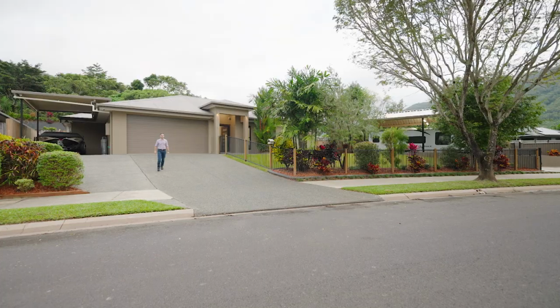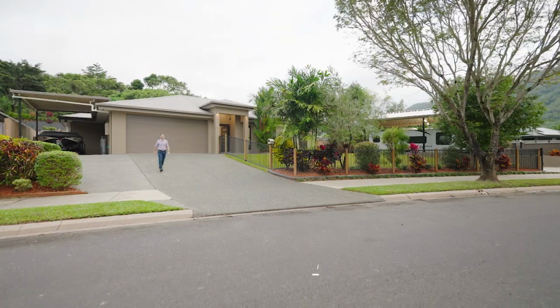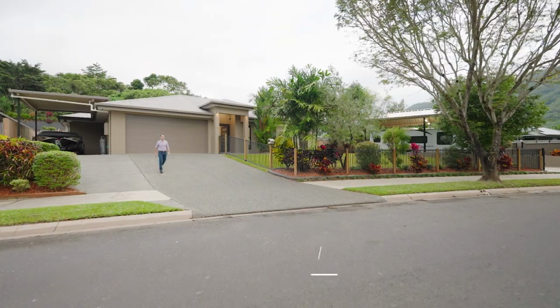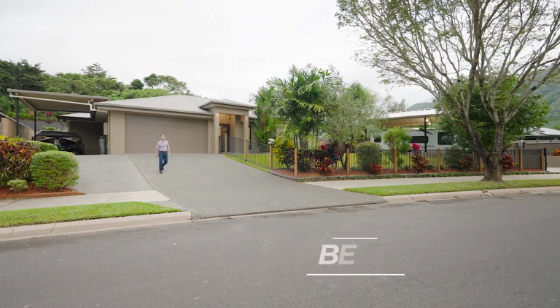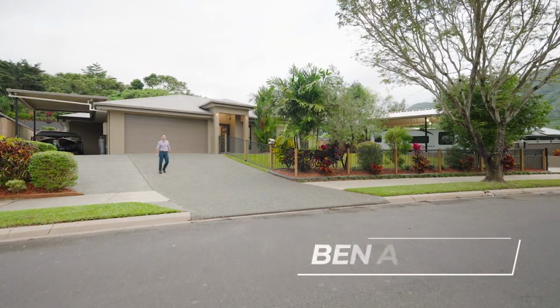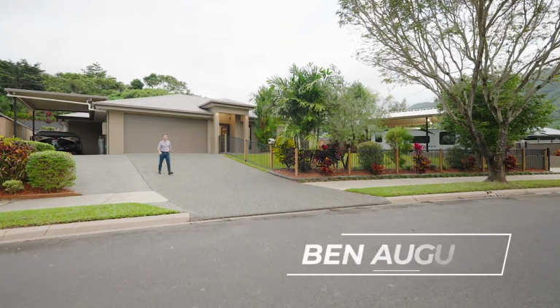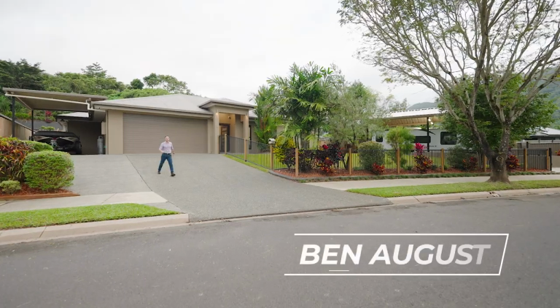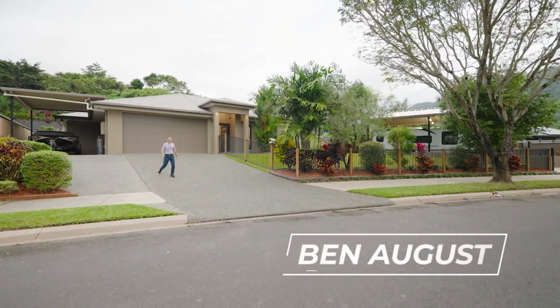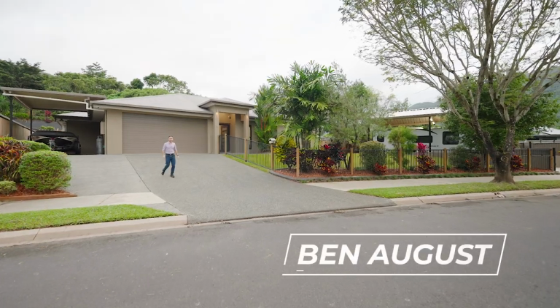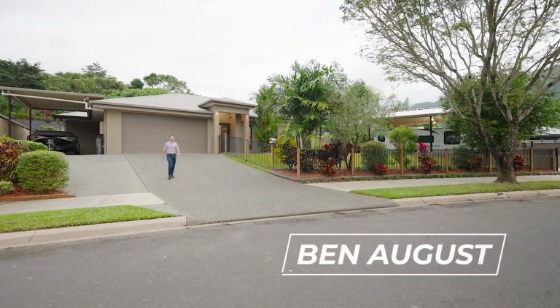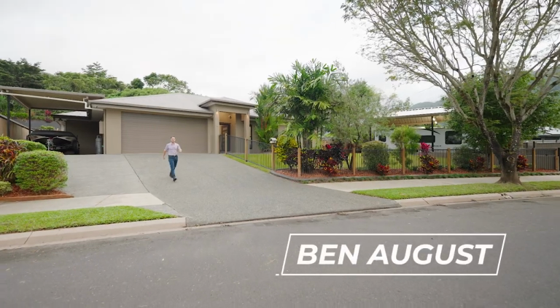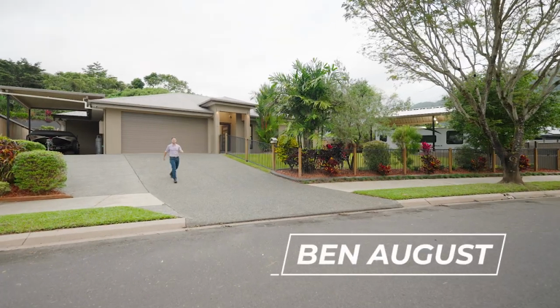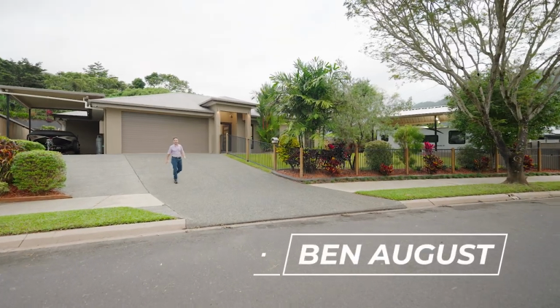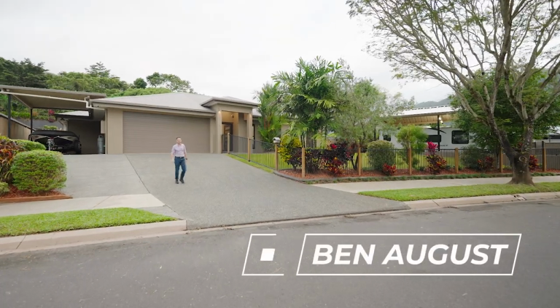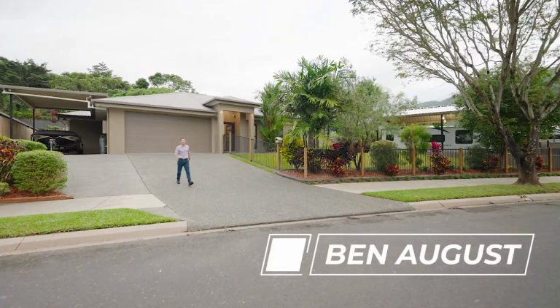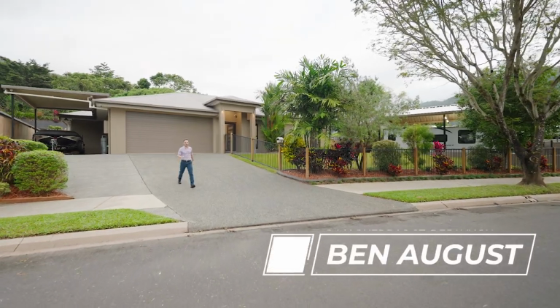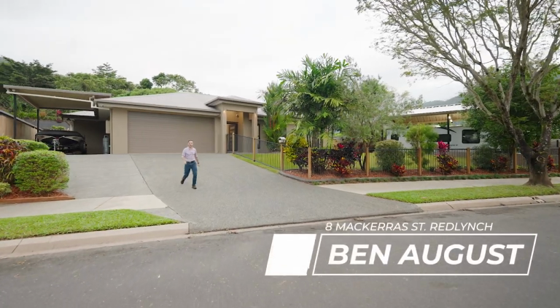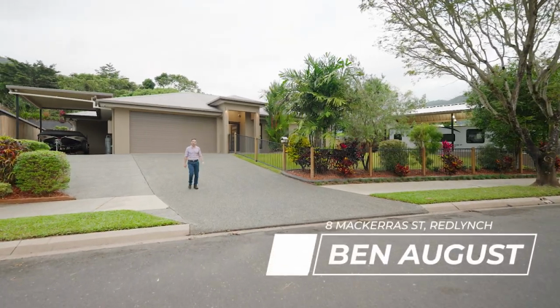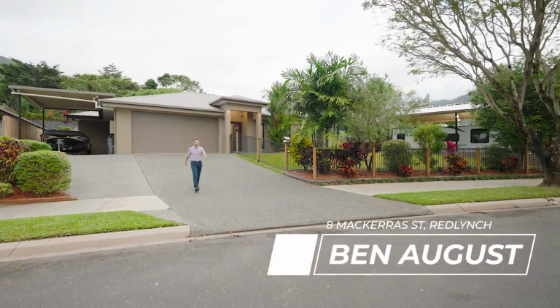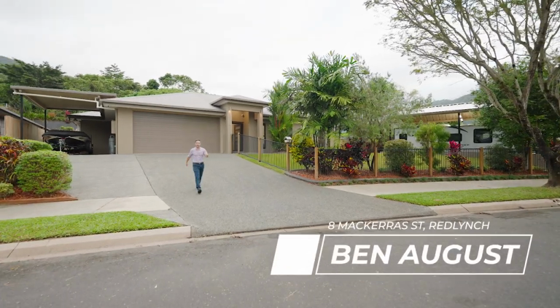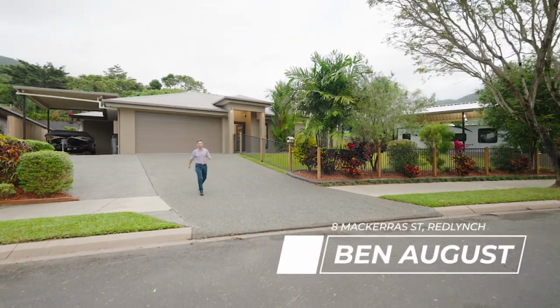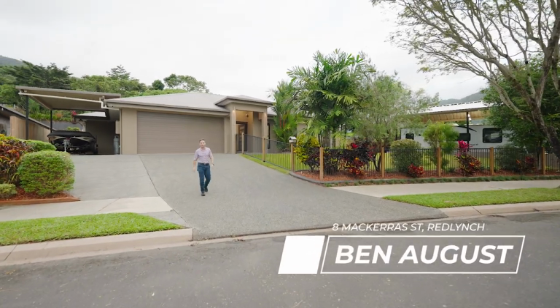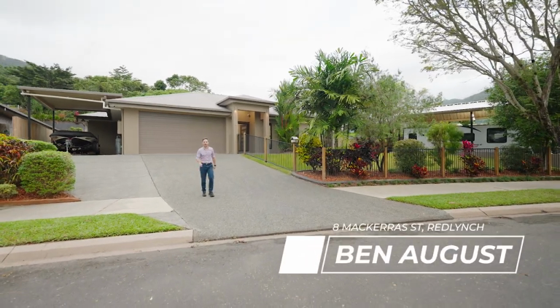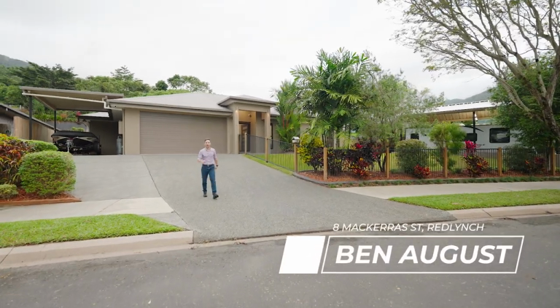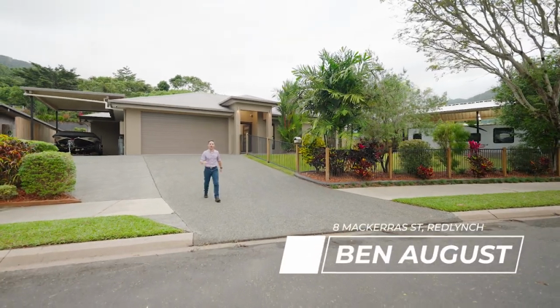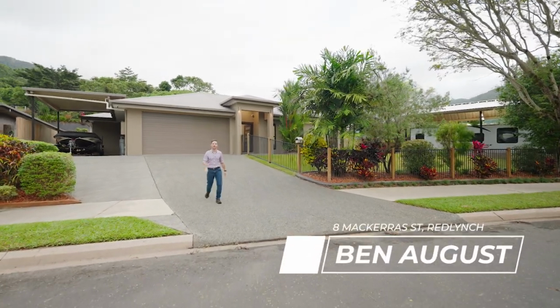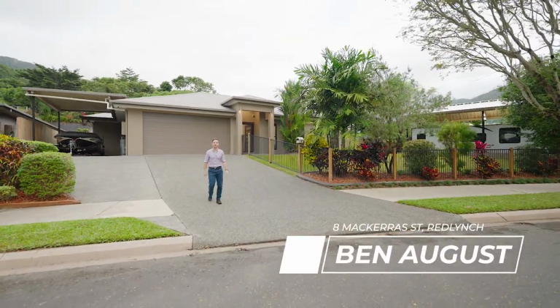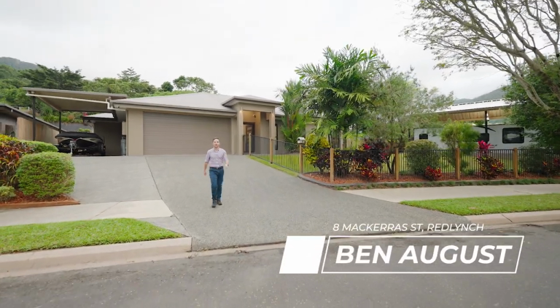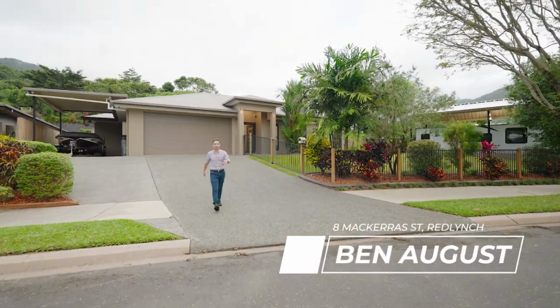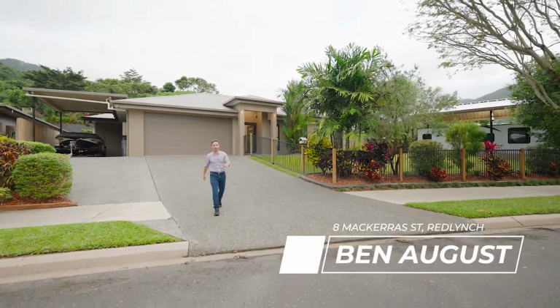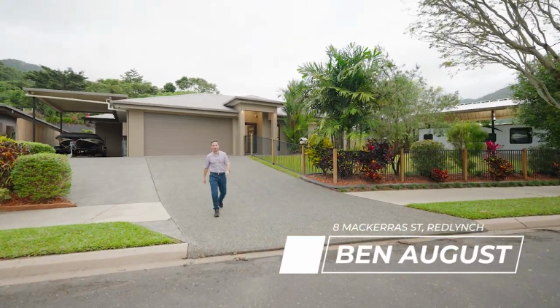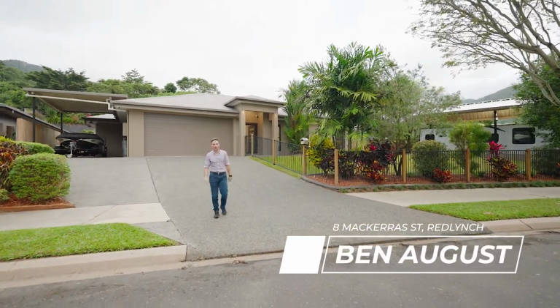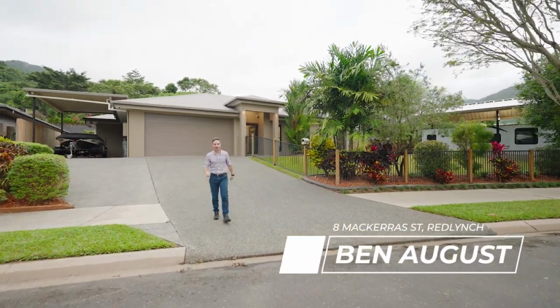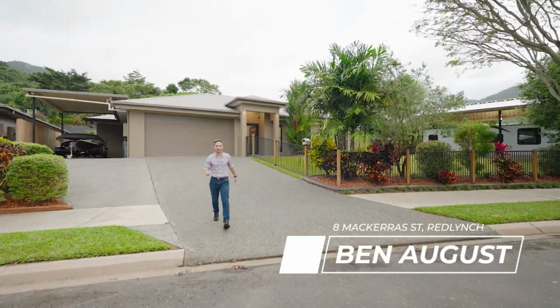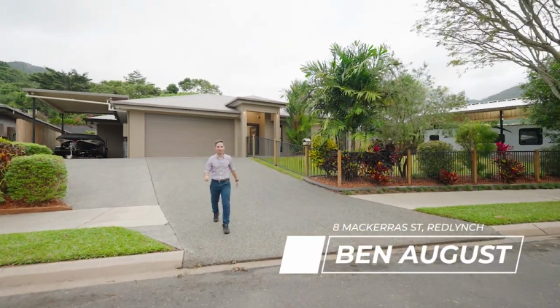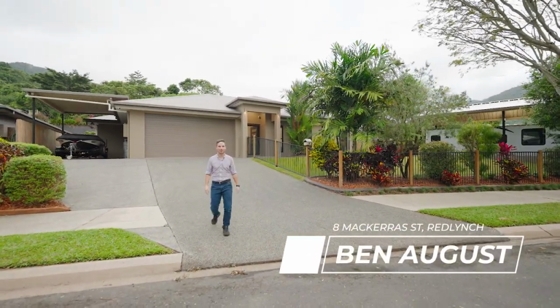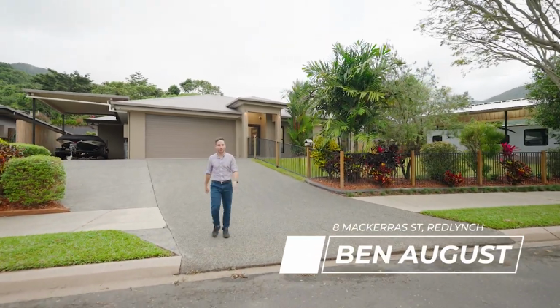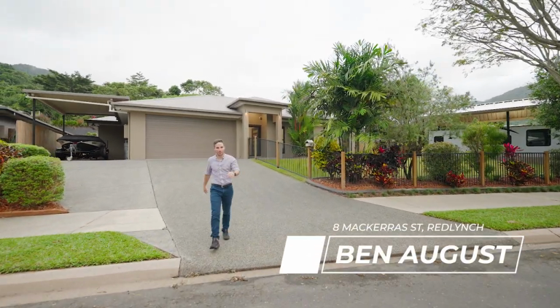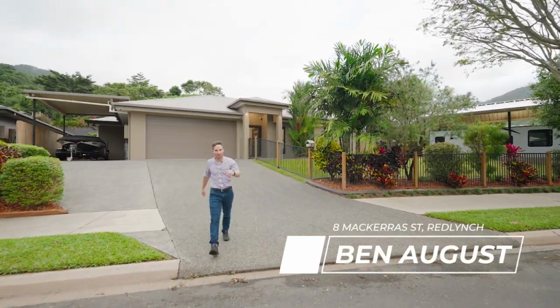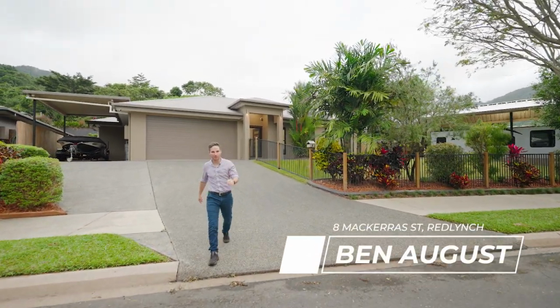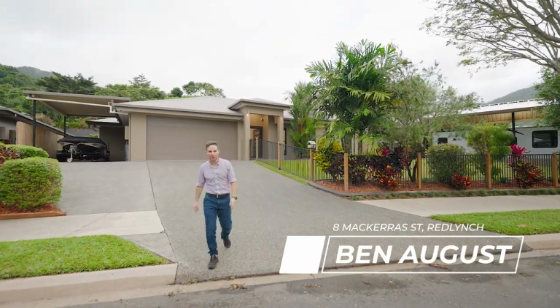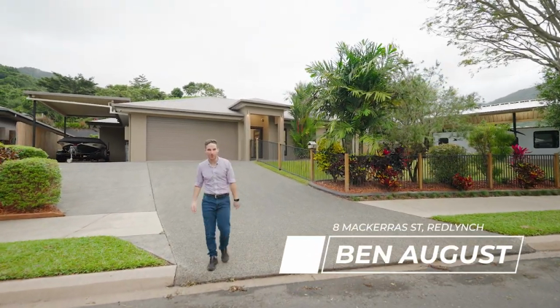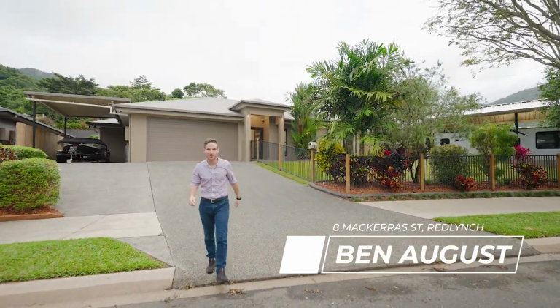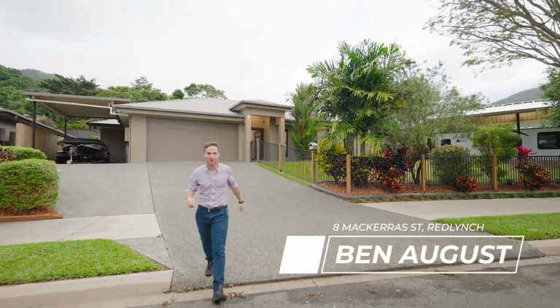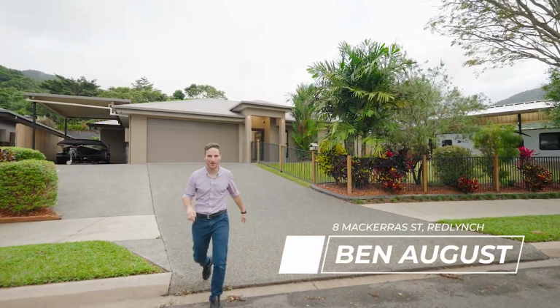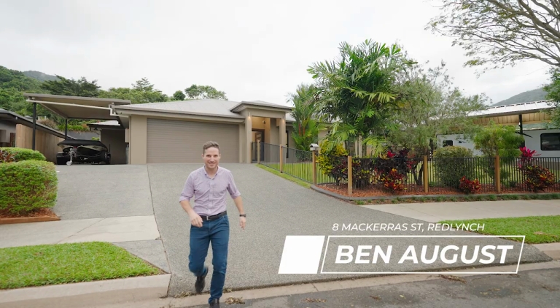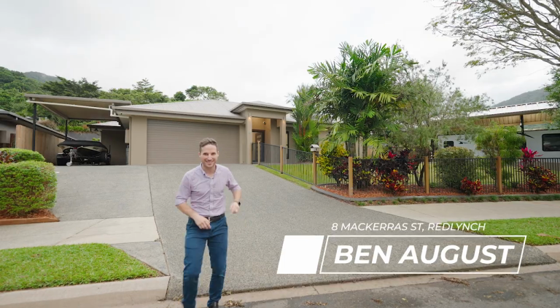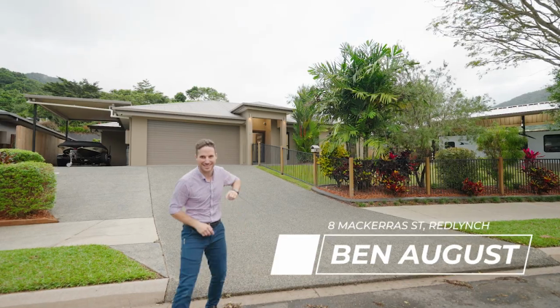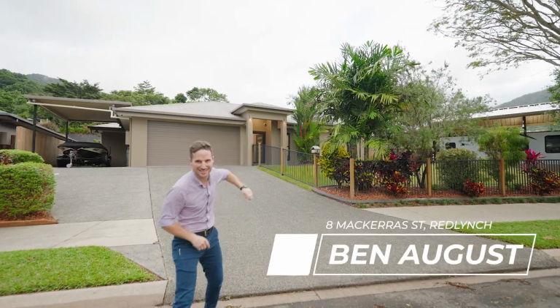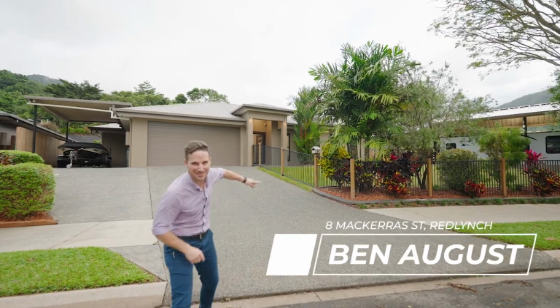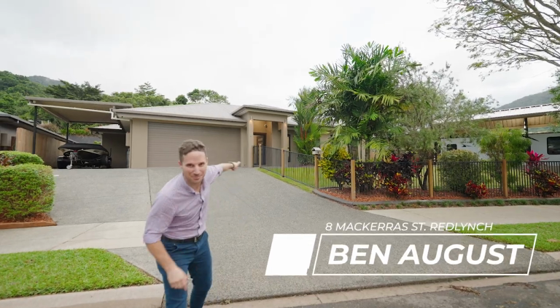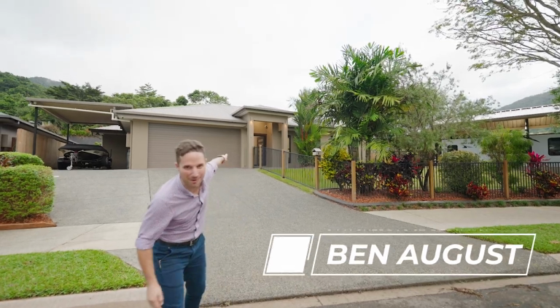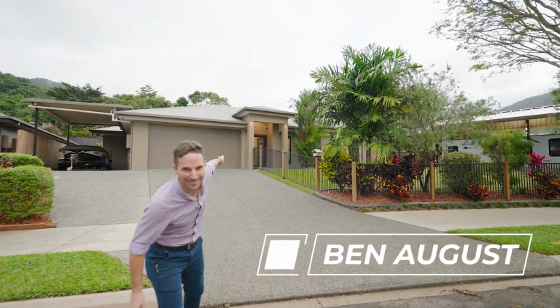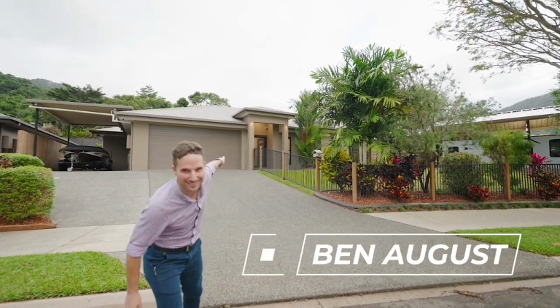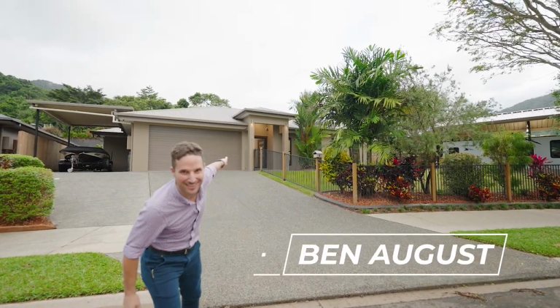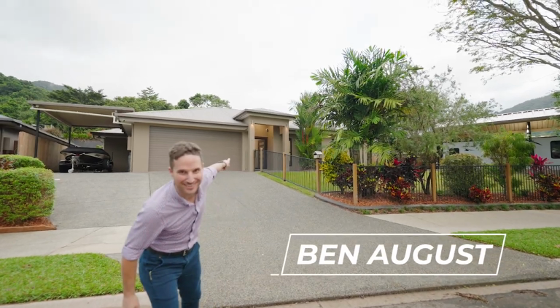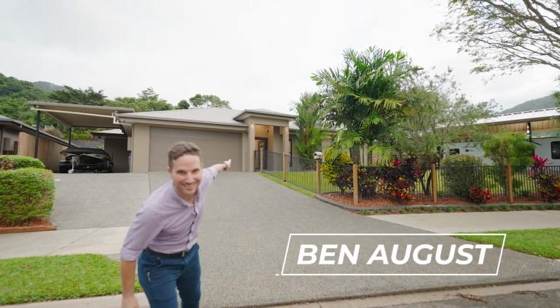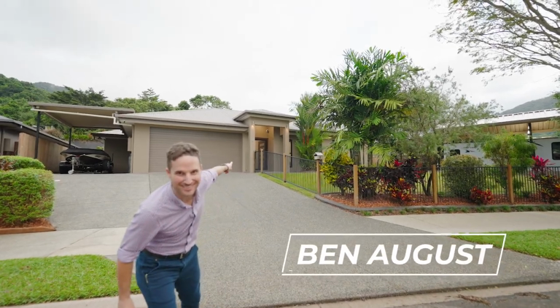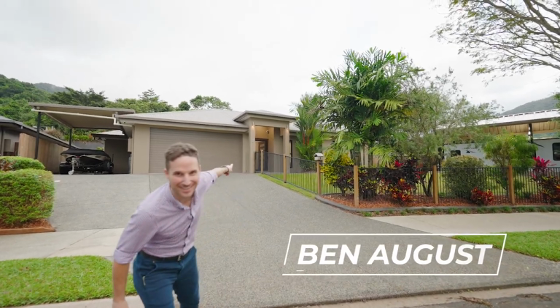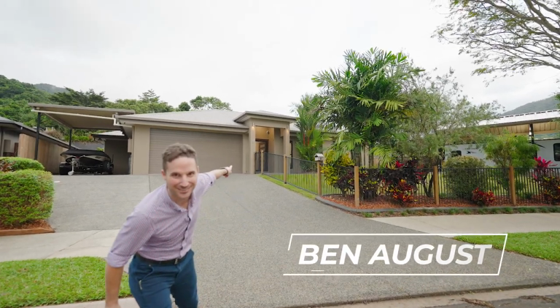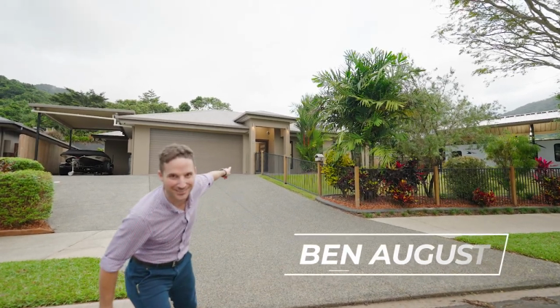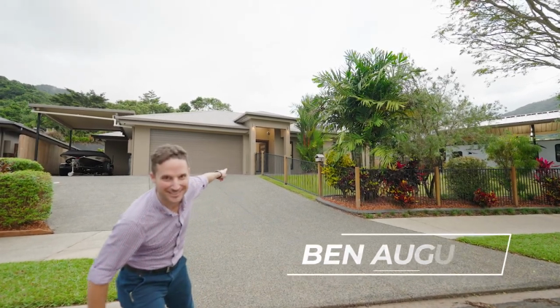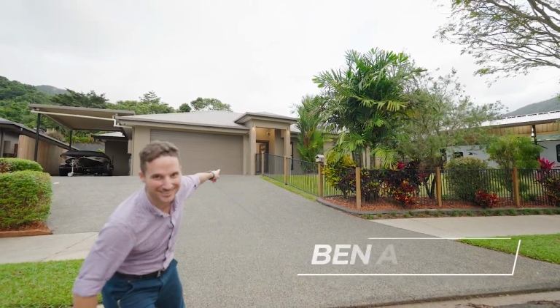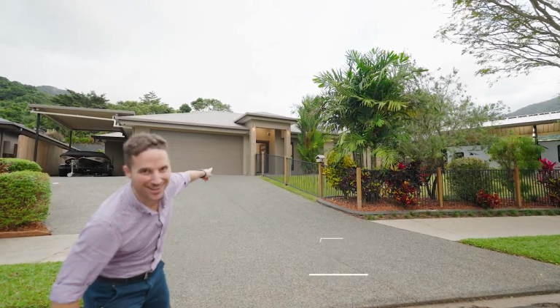Welcome to 8 Makara Street. If you're looking for a bigger home for the growing family with room for all the toys, this is the one. Let's take a look inside.